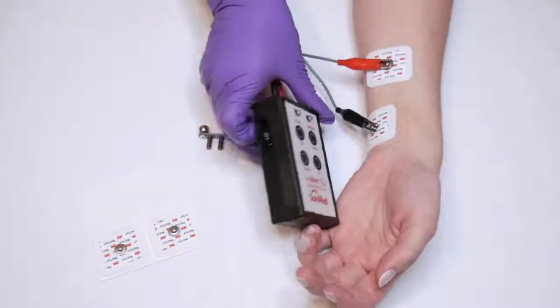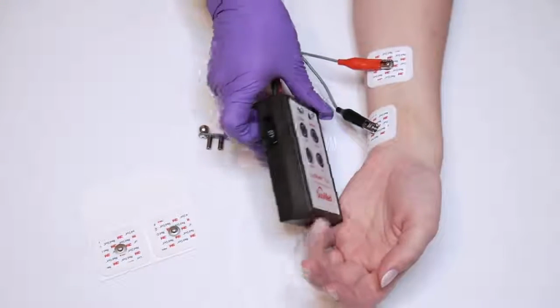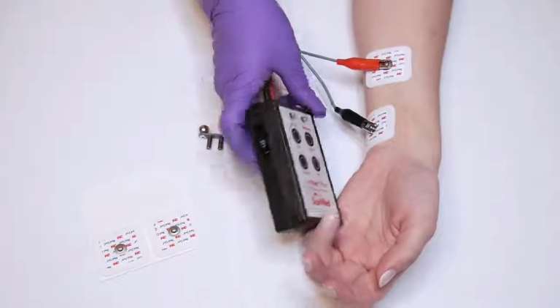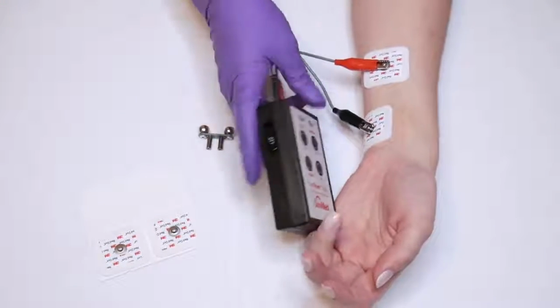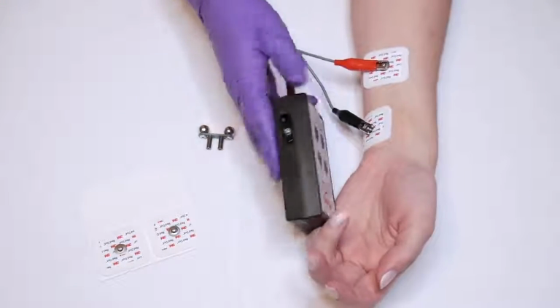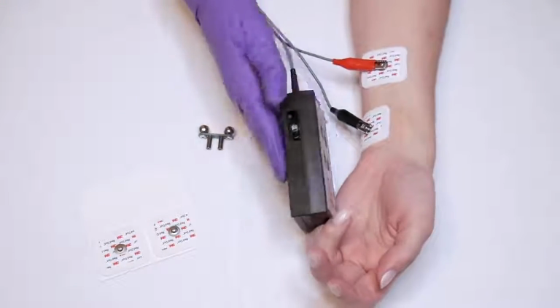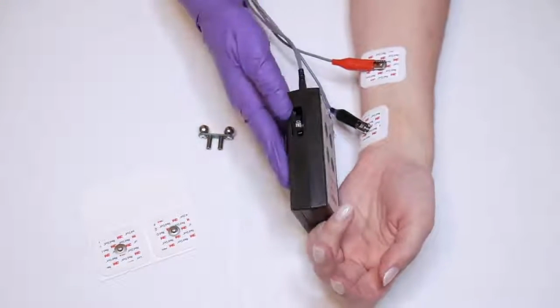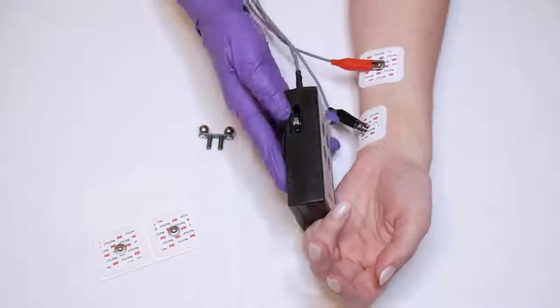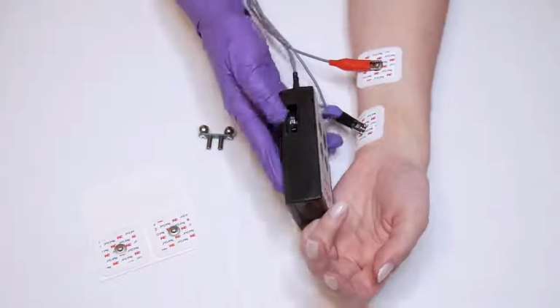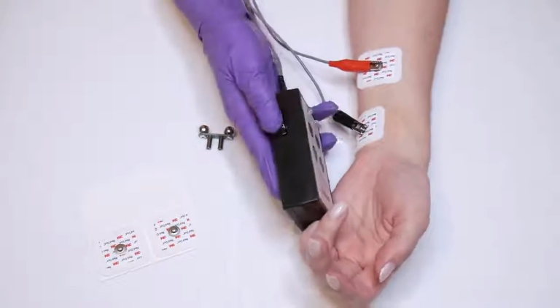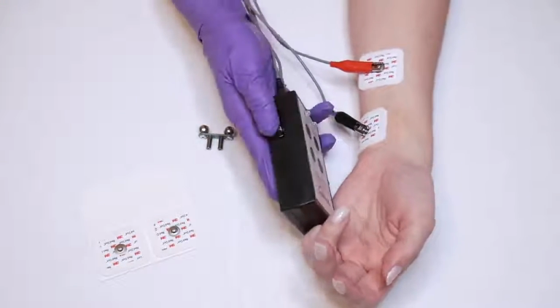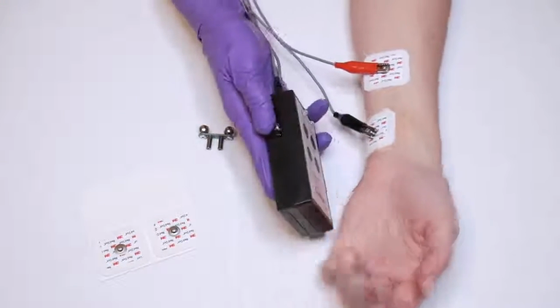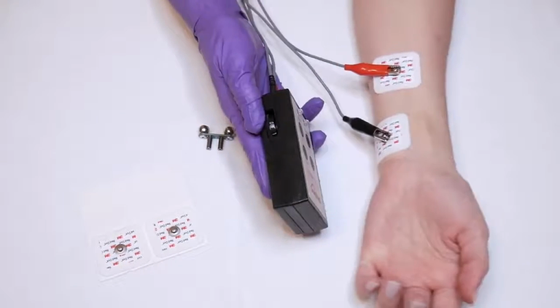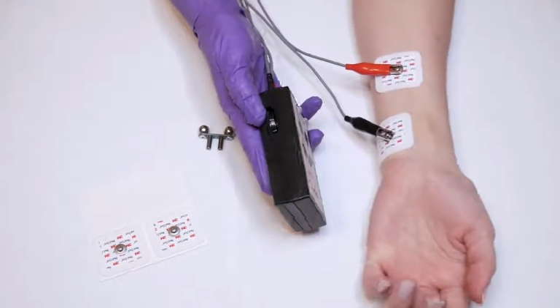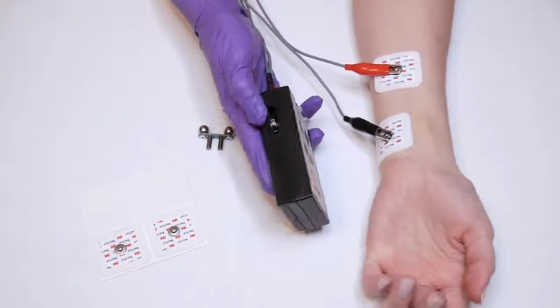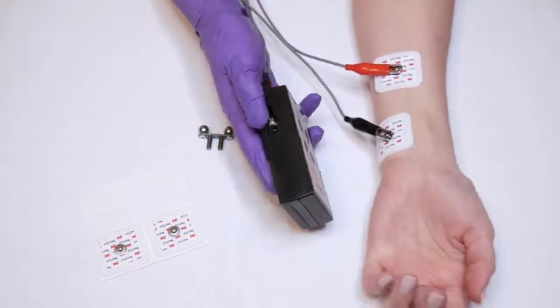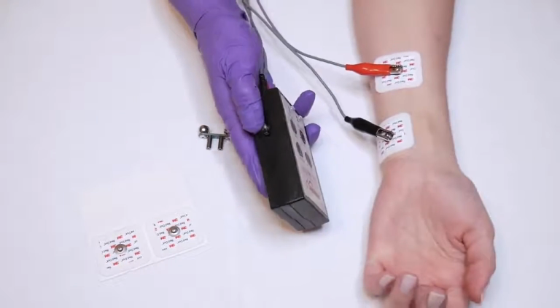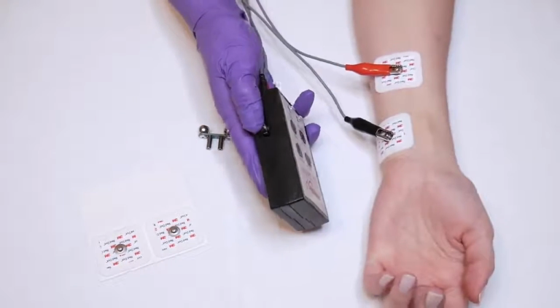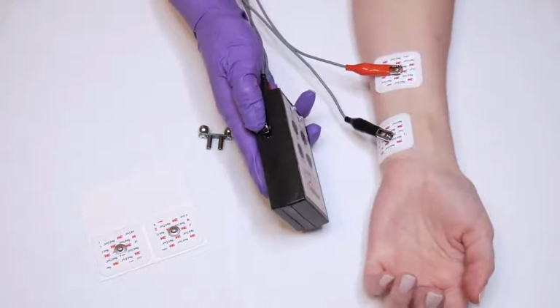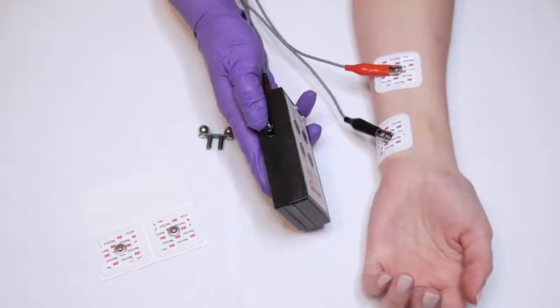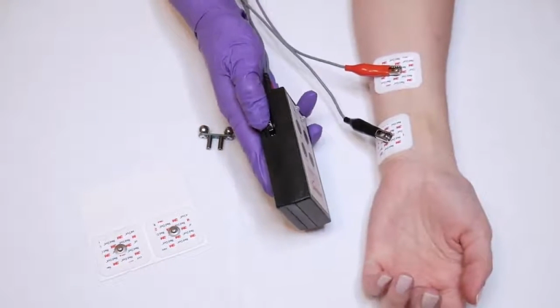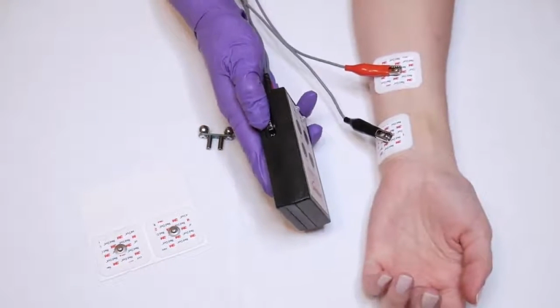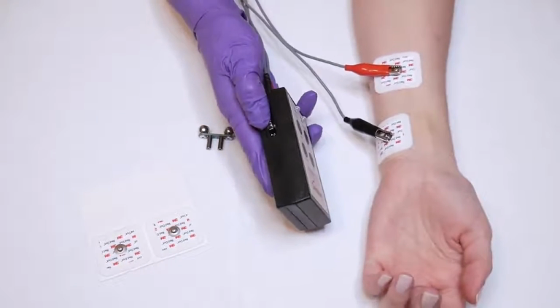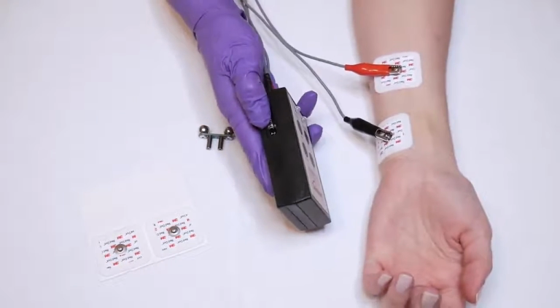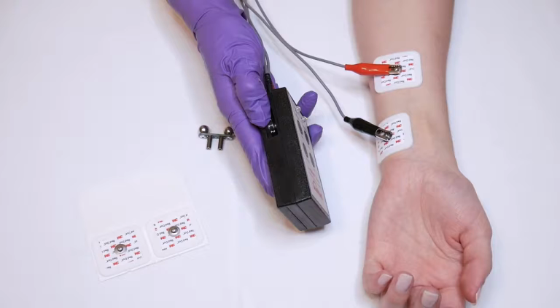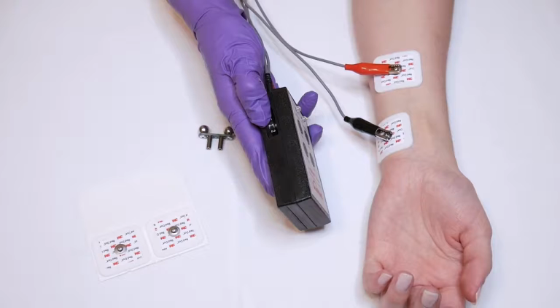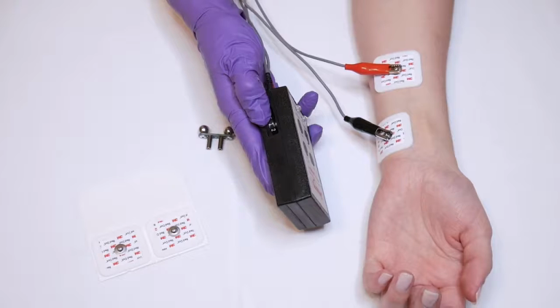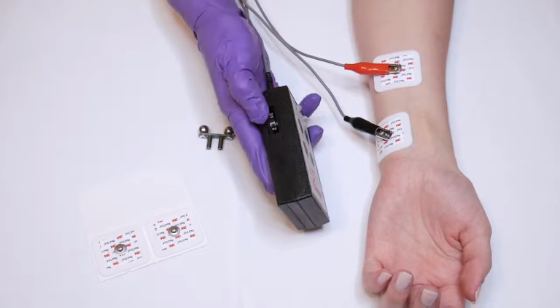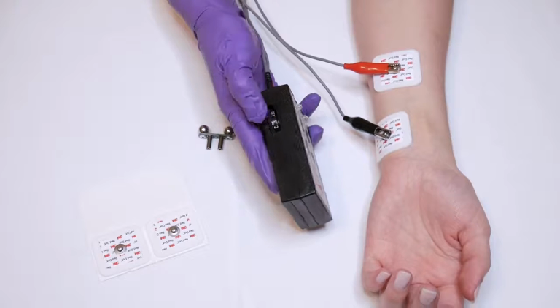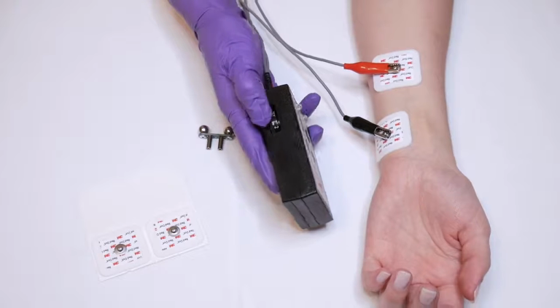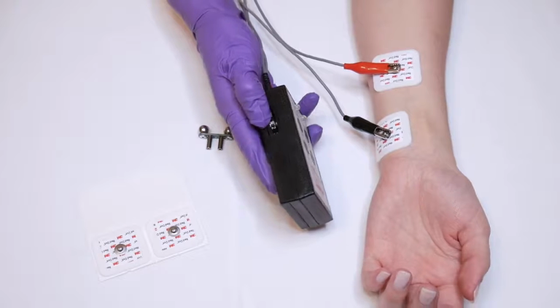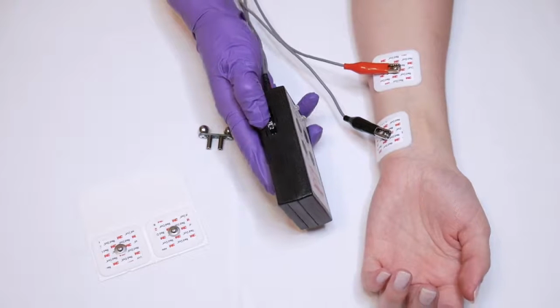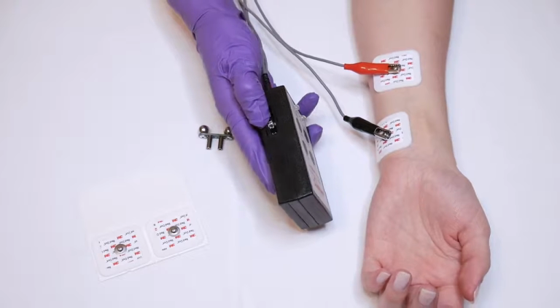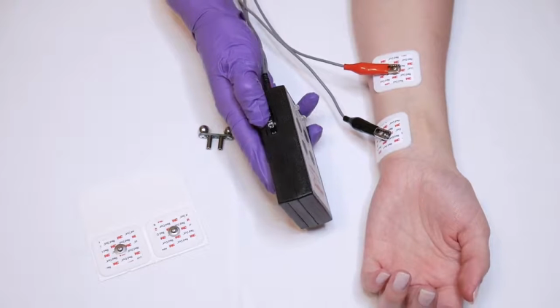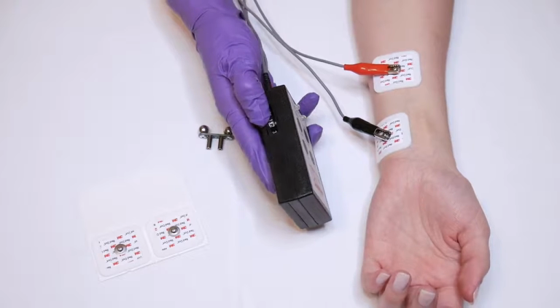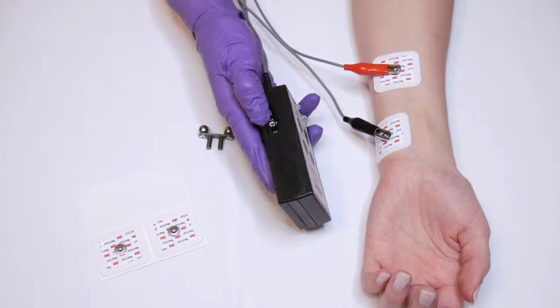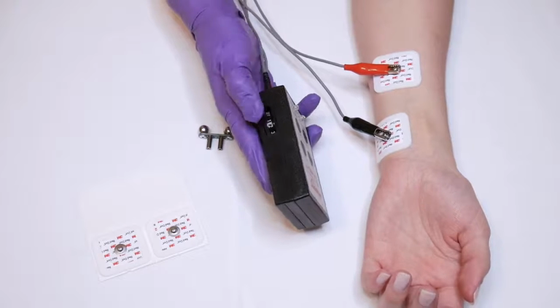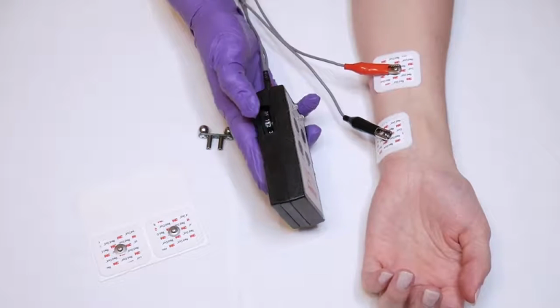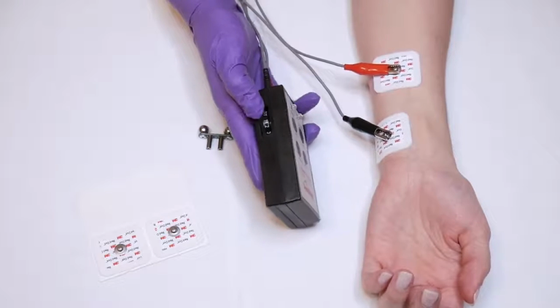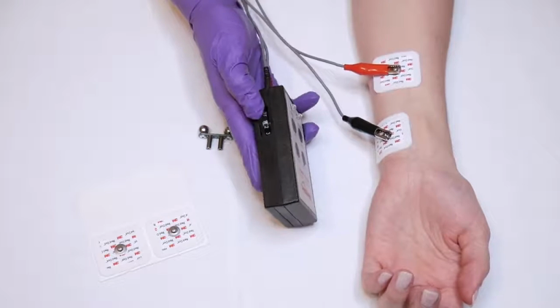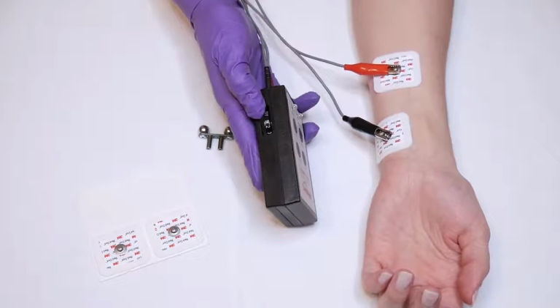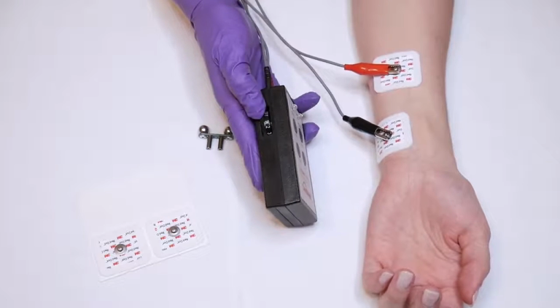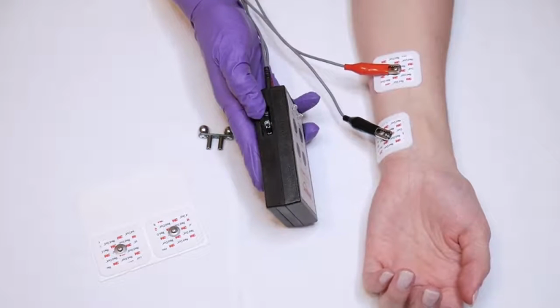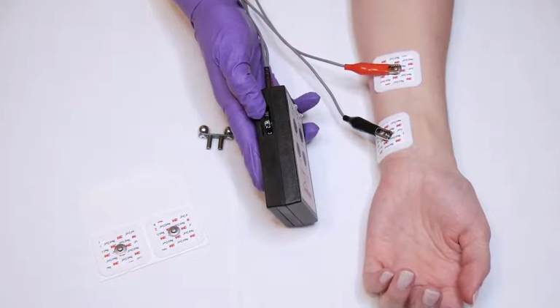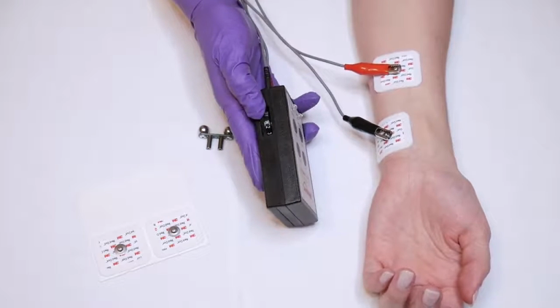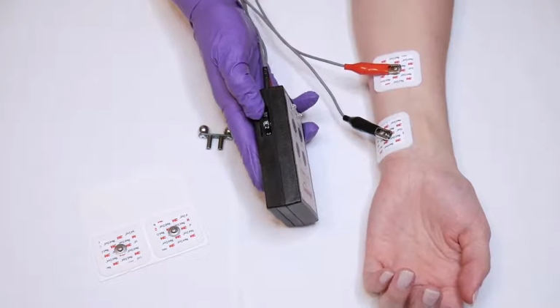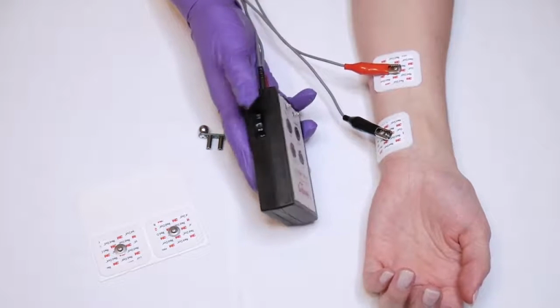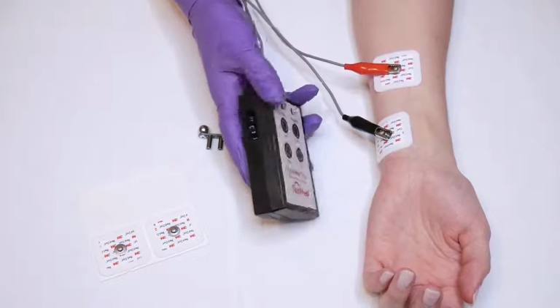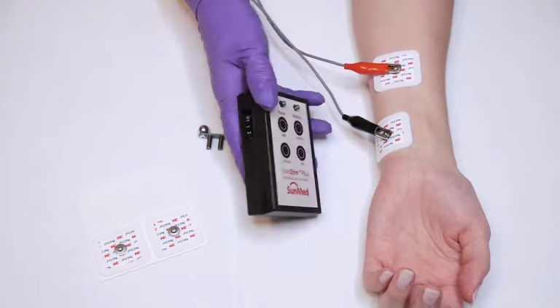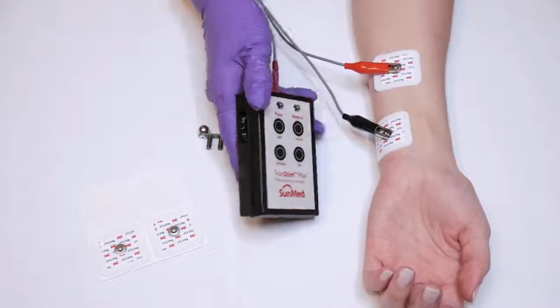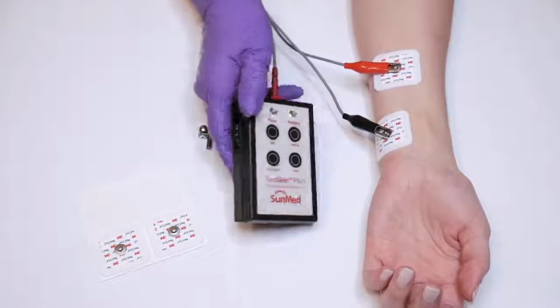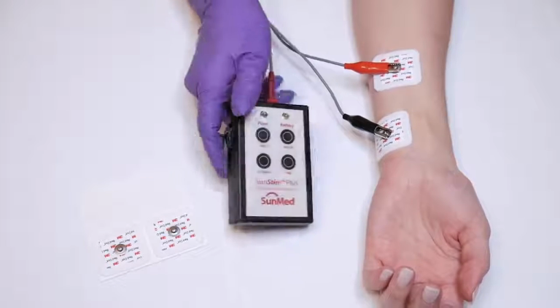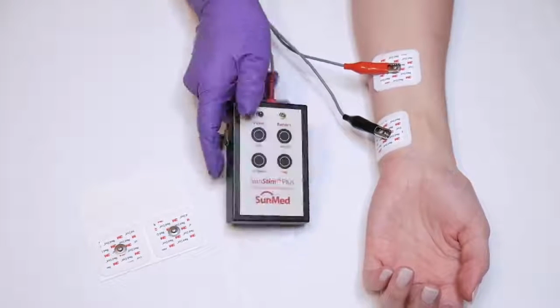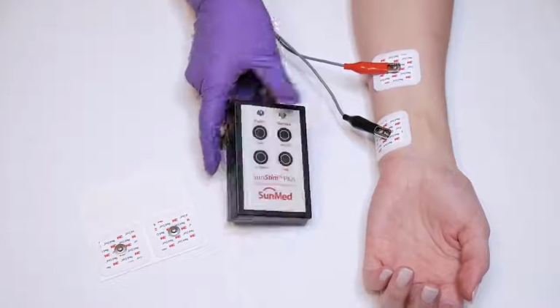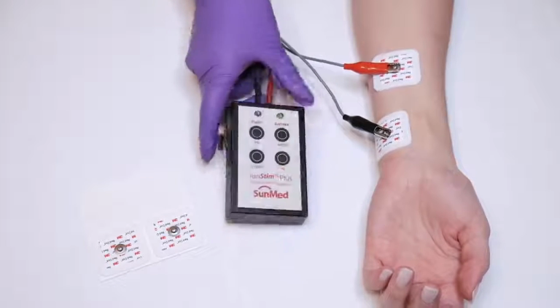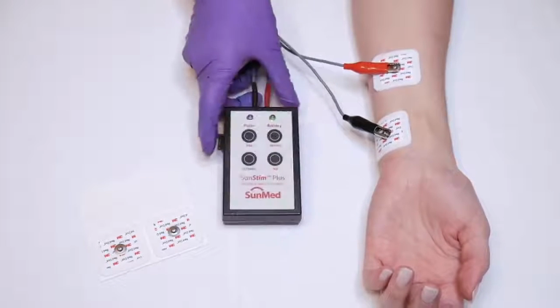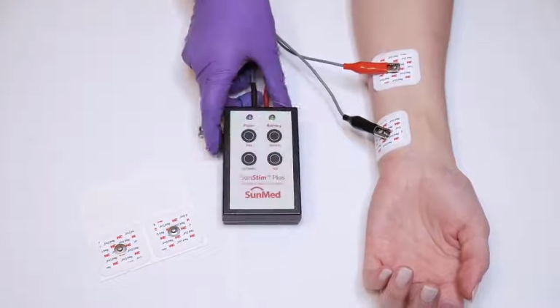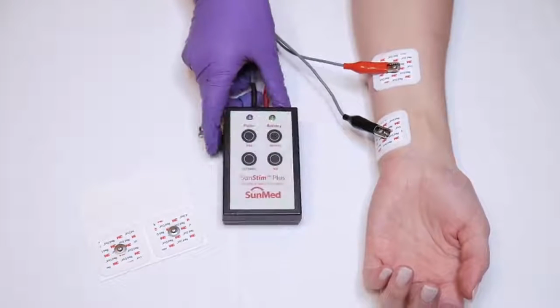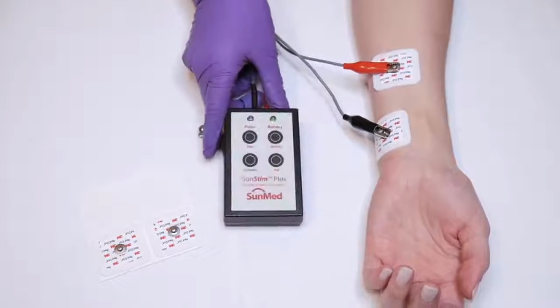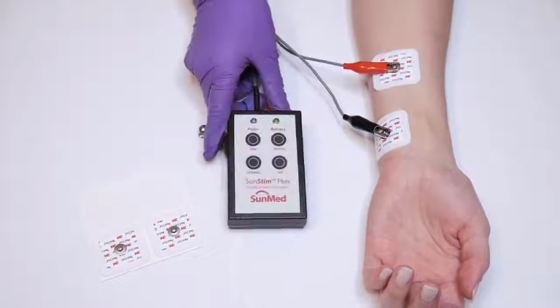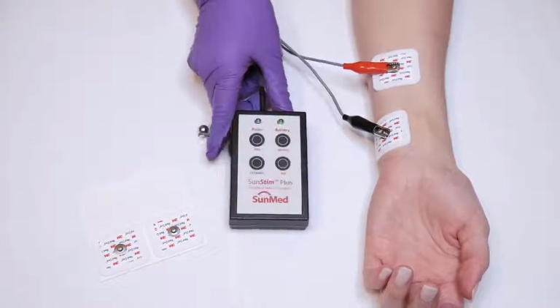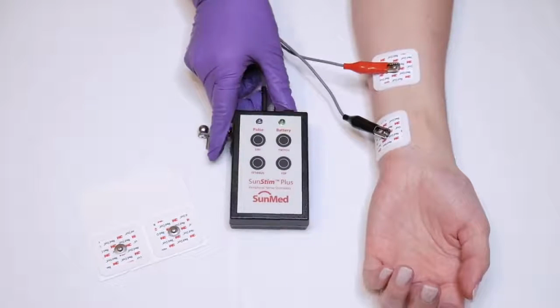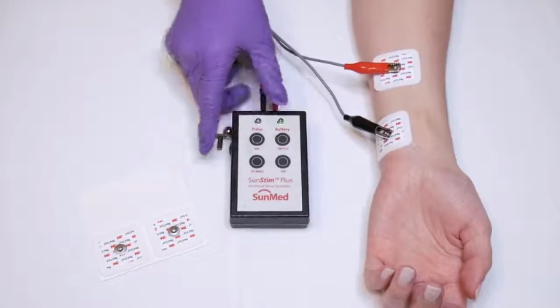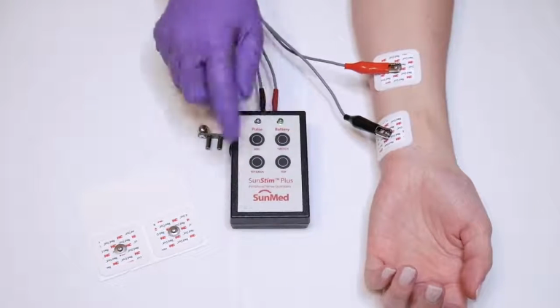When getting the baseline train of four, you will start at one and gradually increase until four out of four contractions are registered.